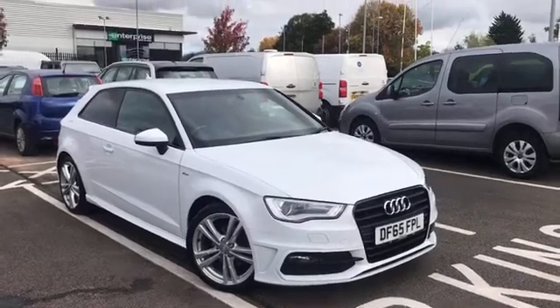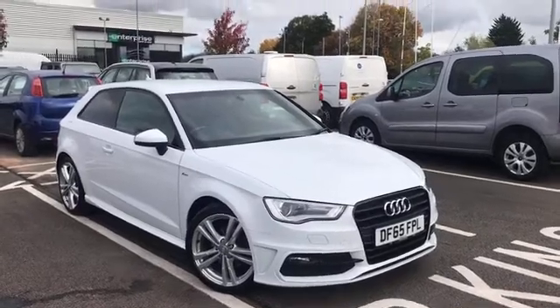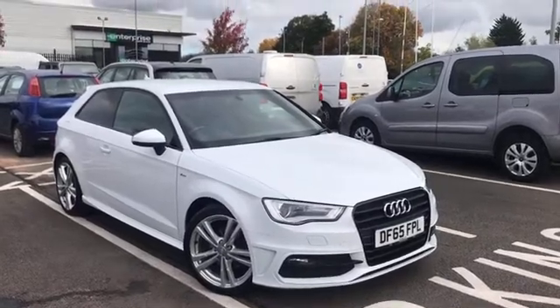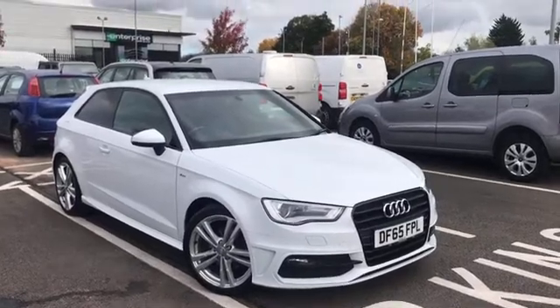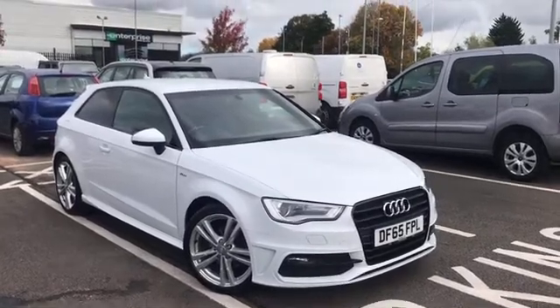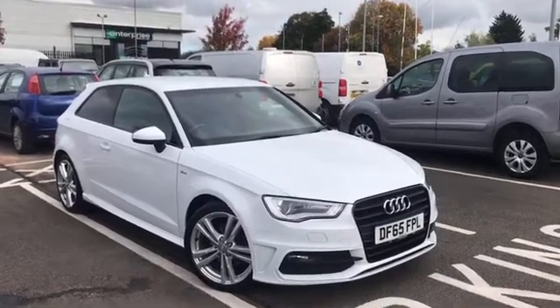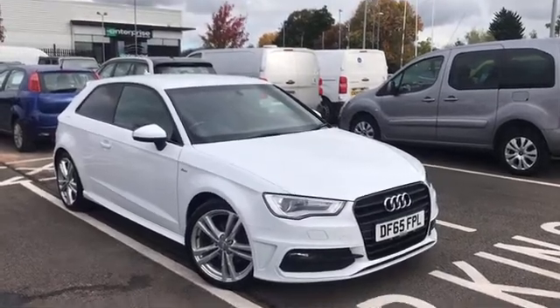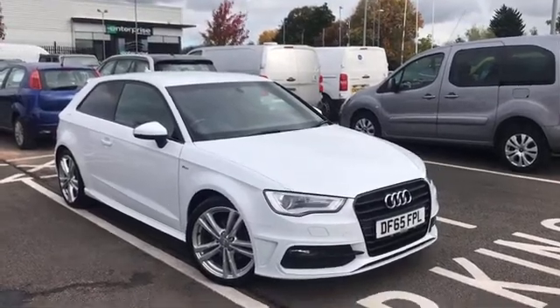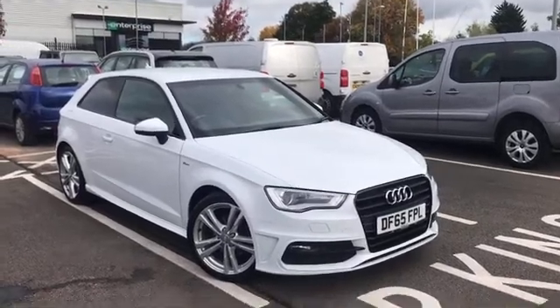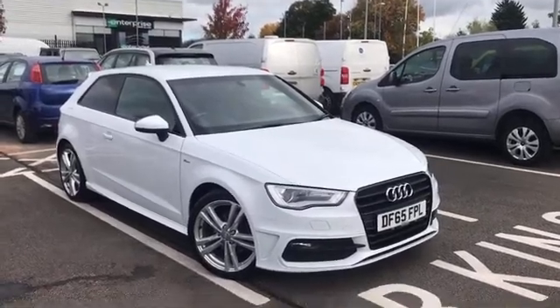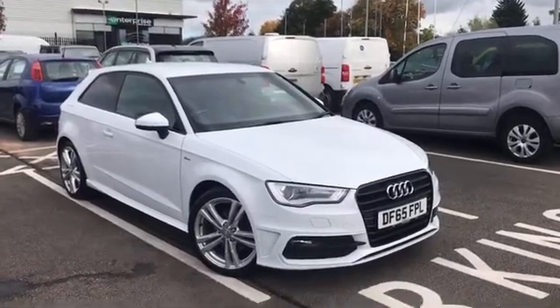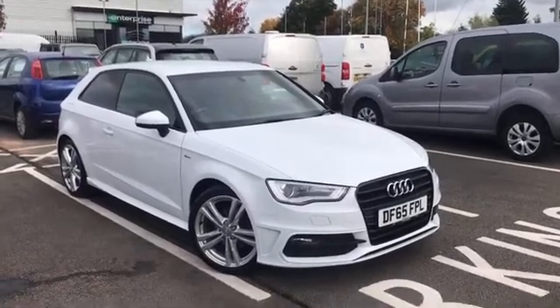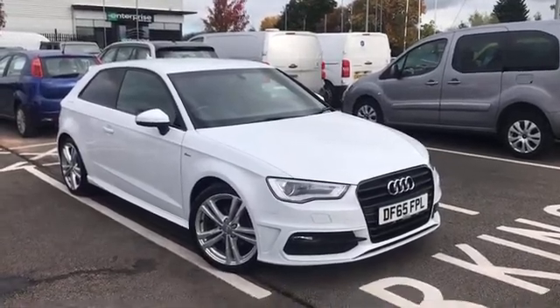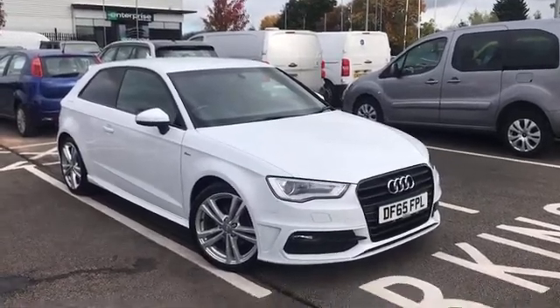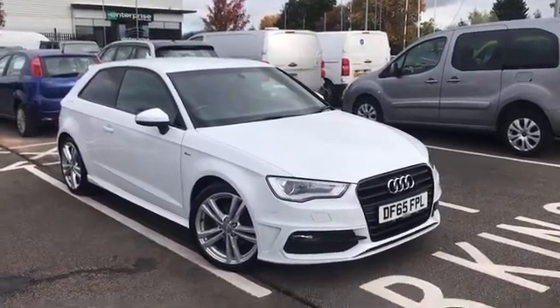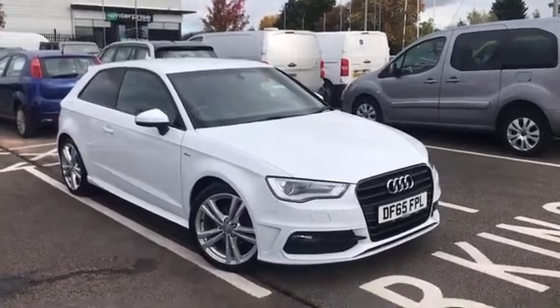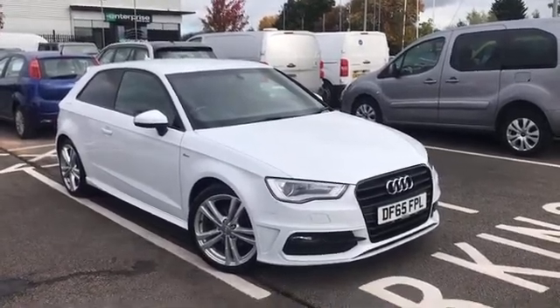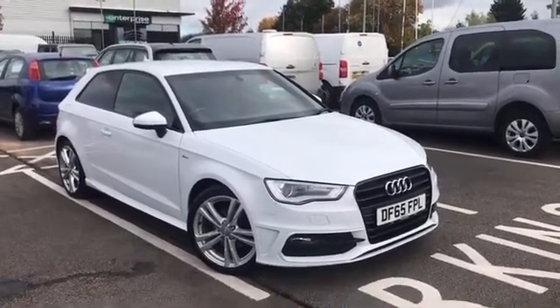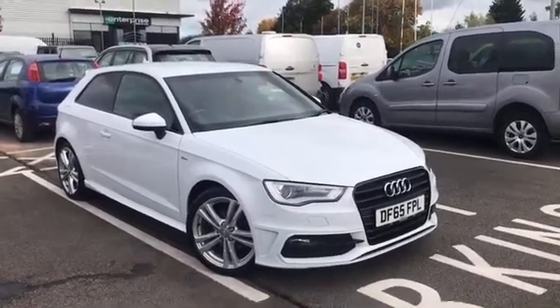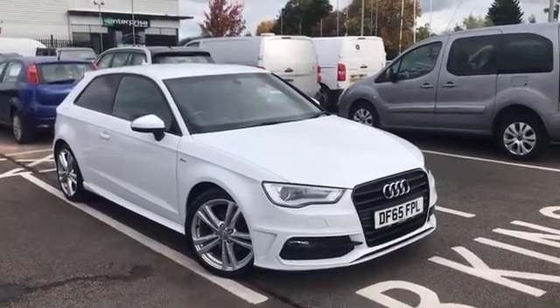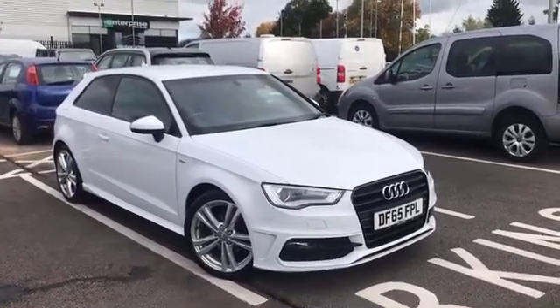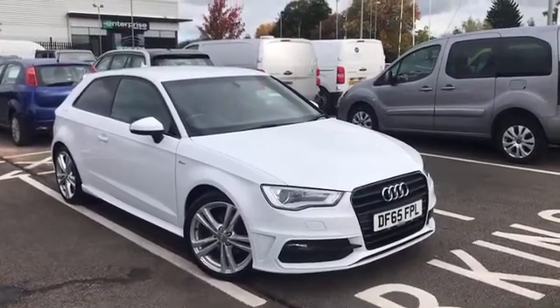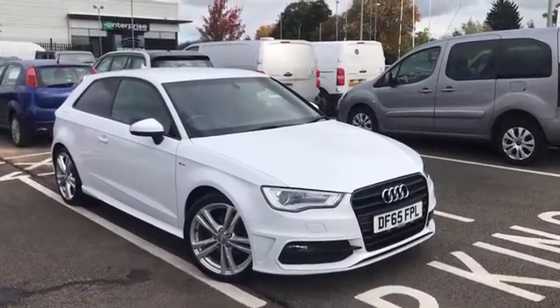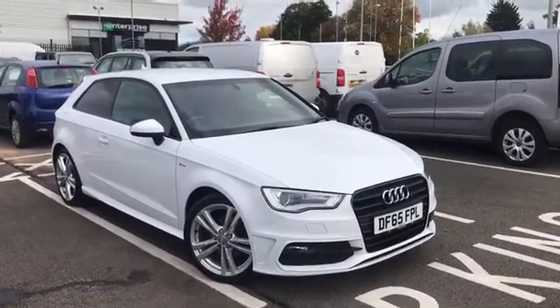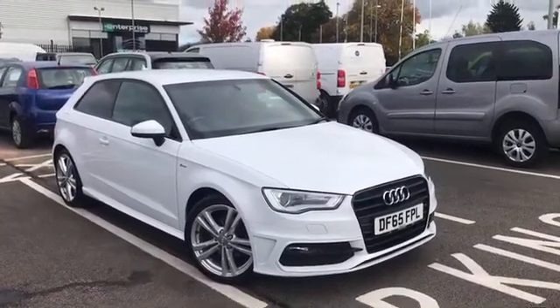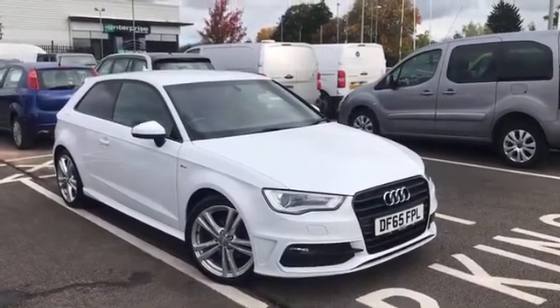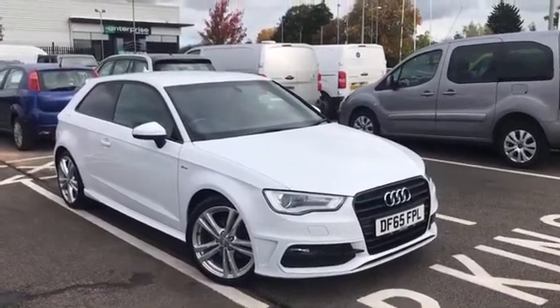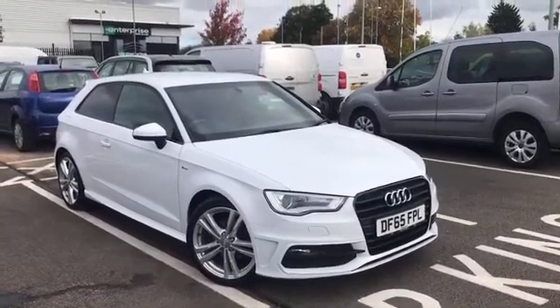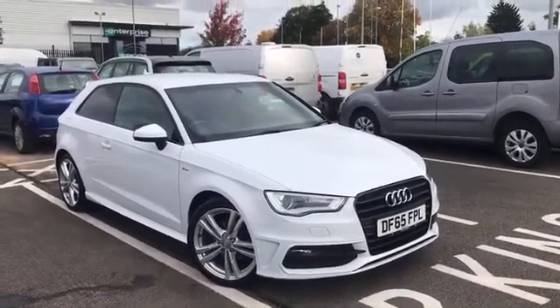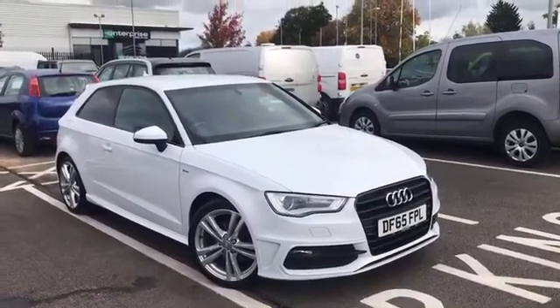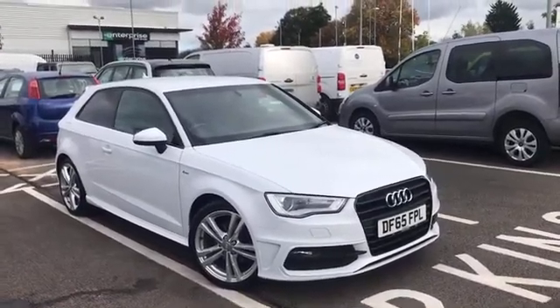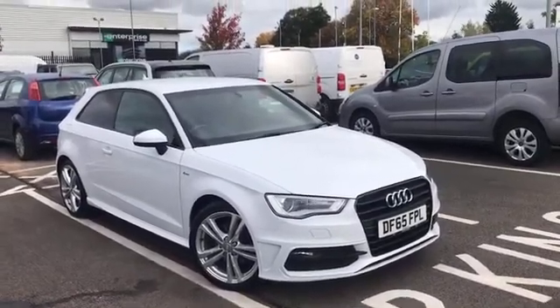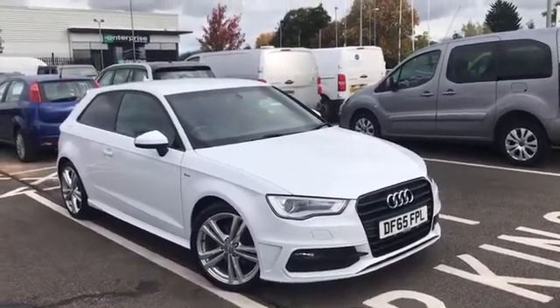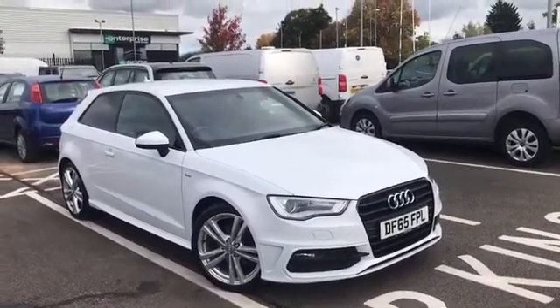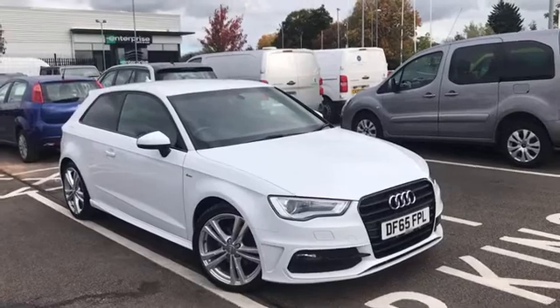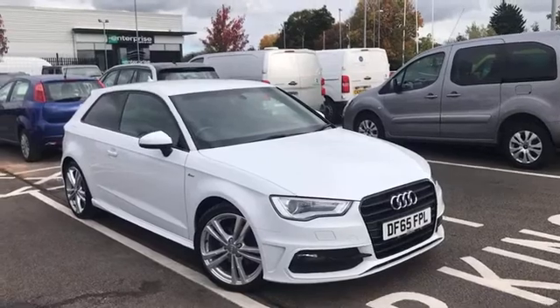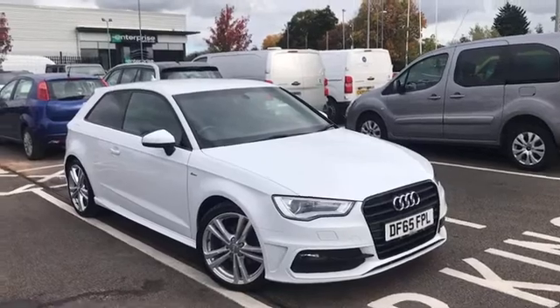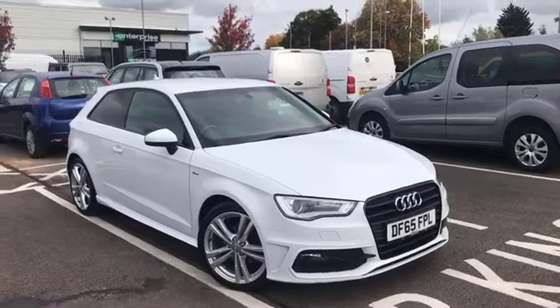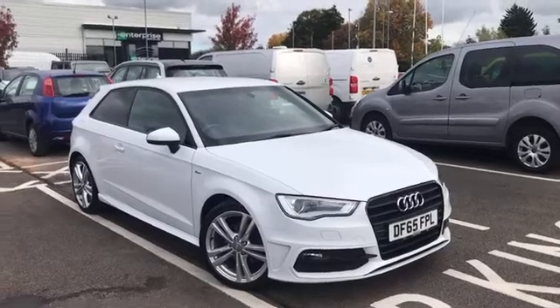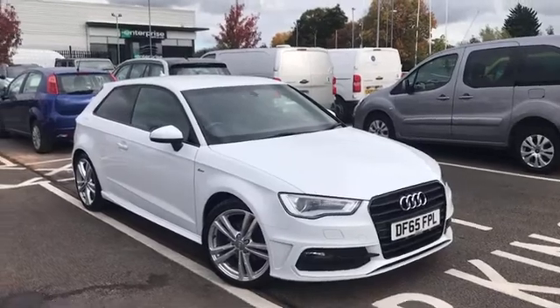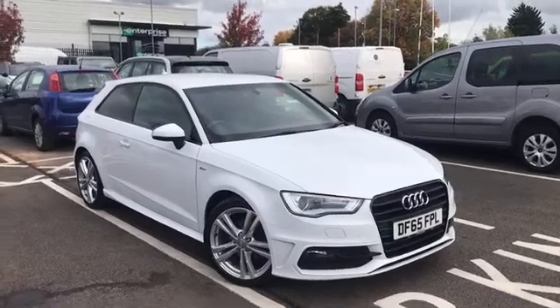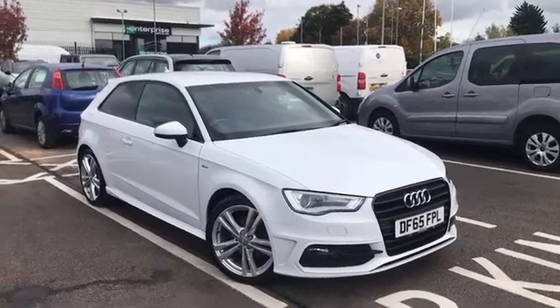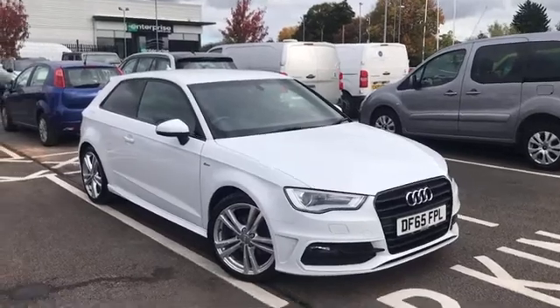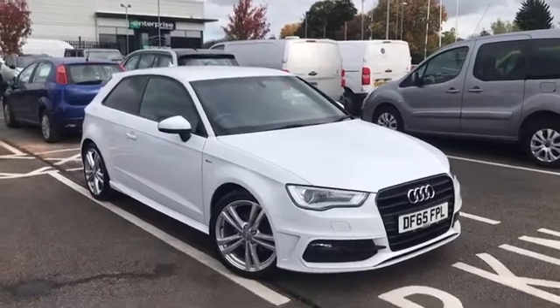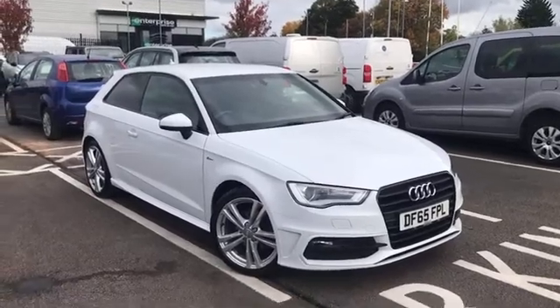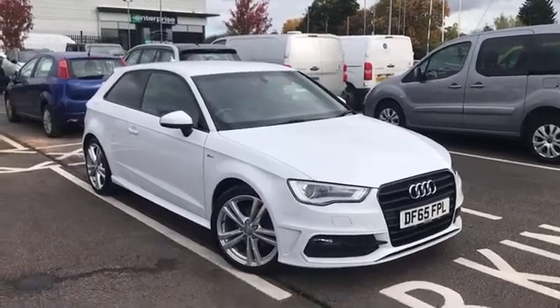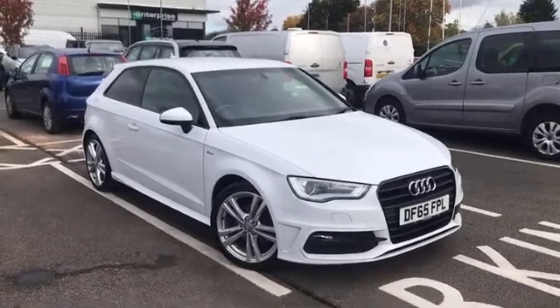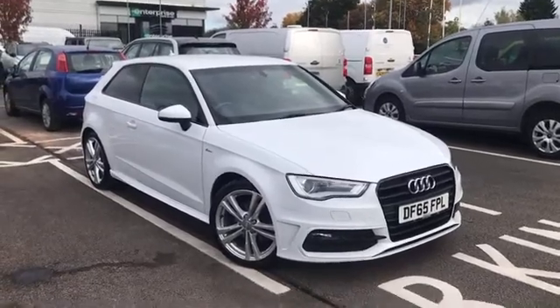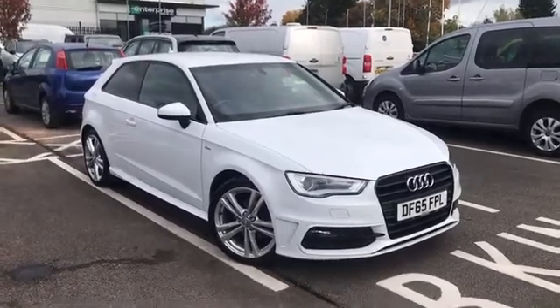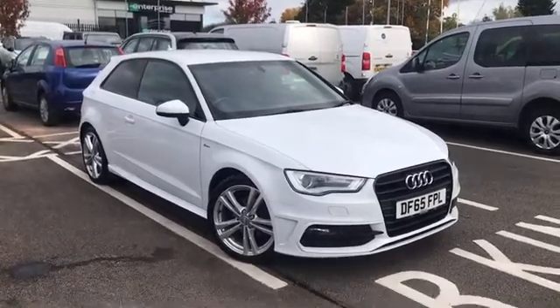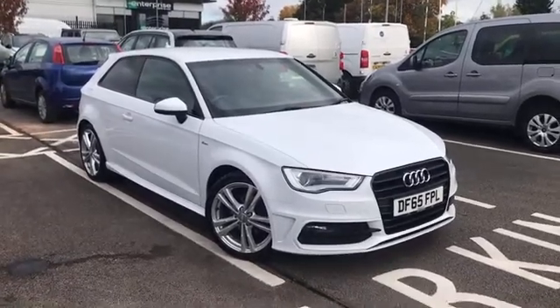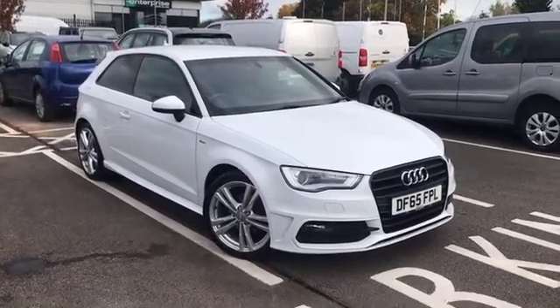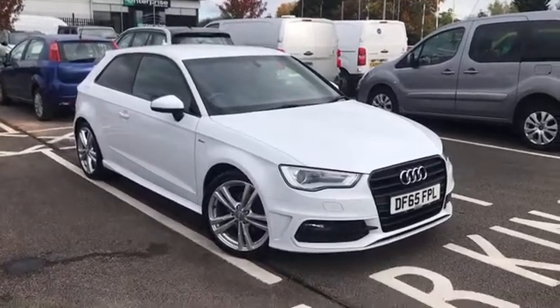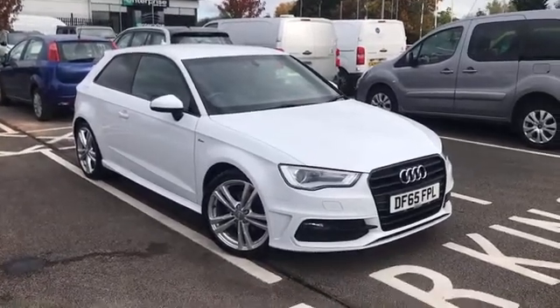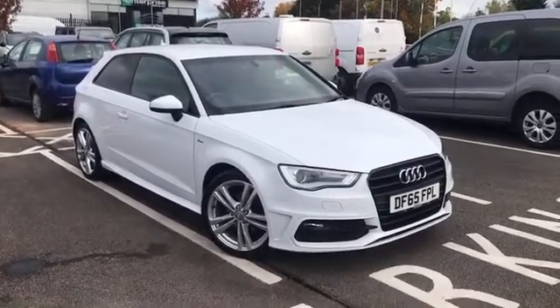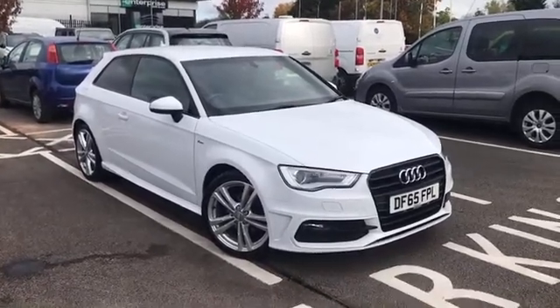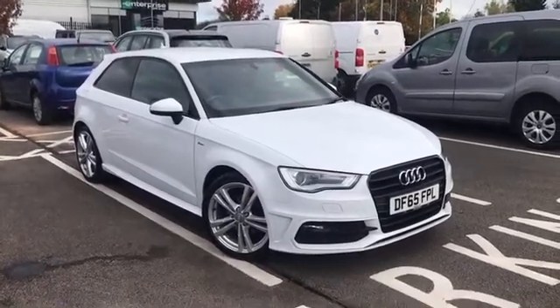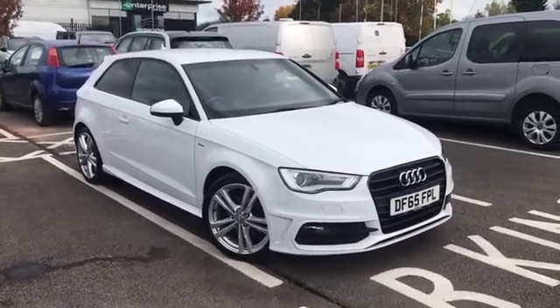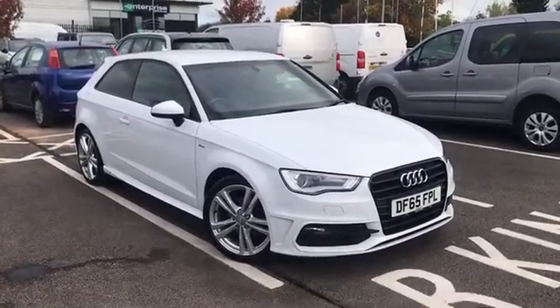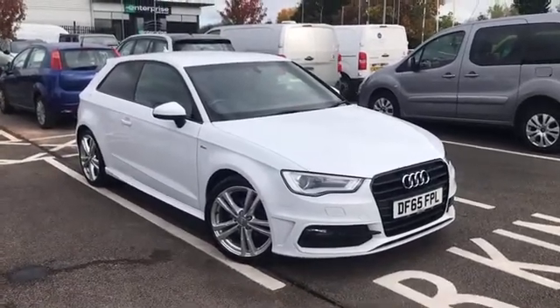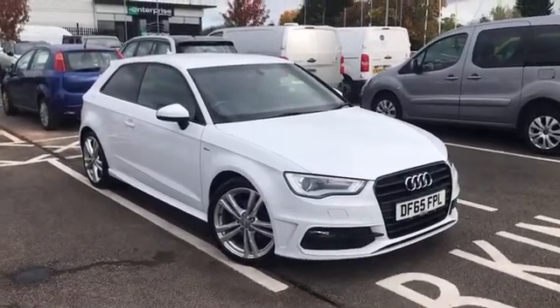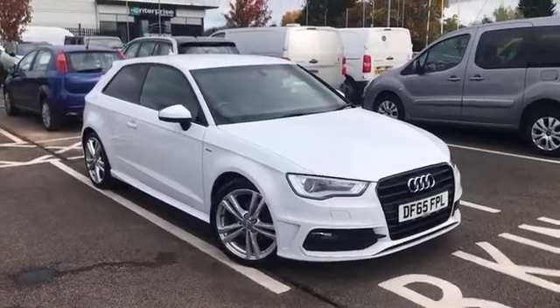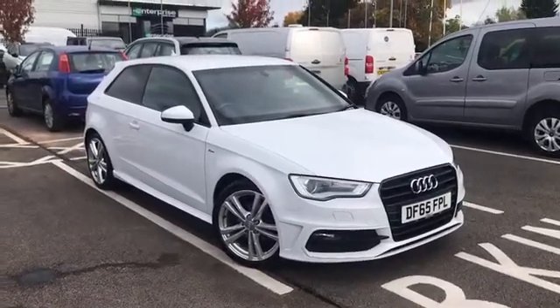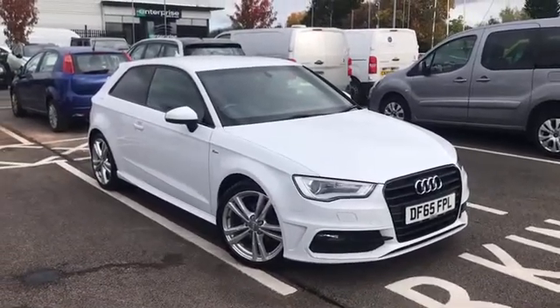Hi everyone, it's Fraser from MoMats Chester here with a quick video tour. I'm taking you around the 65 plate LDA-P which just showed up on site.